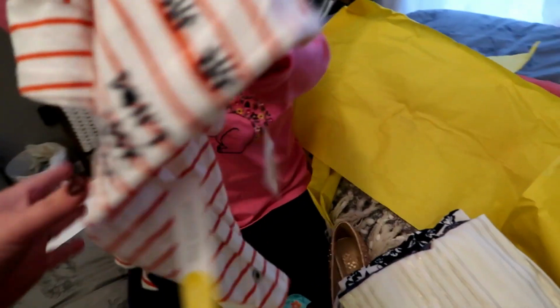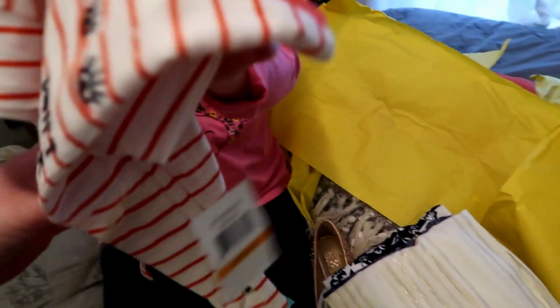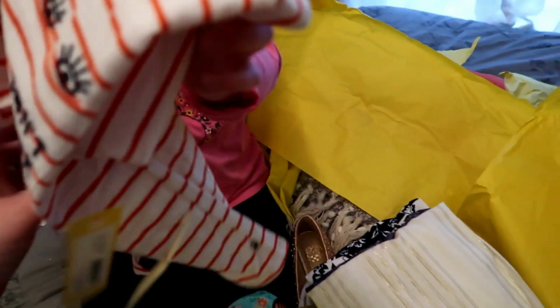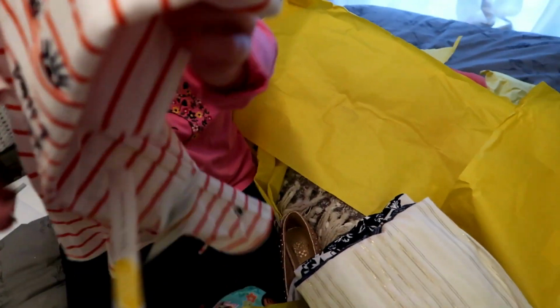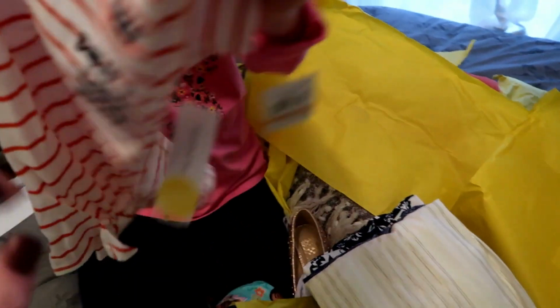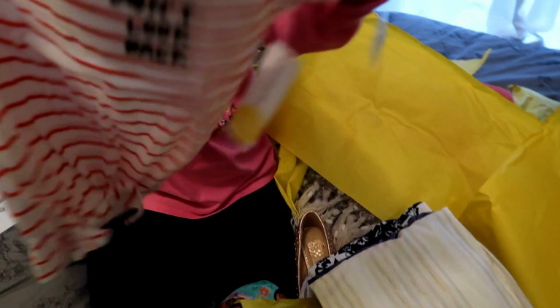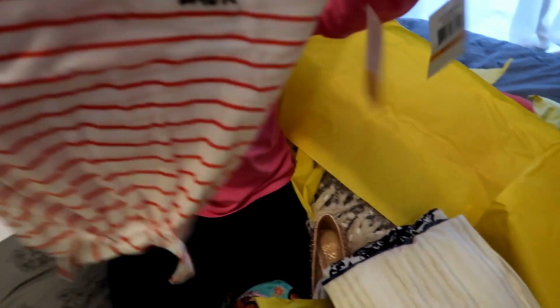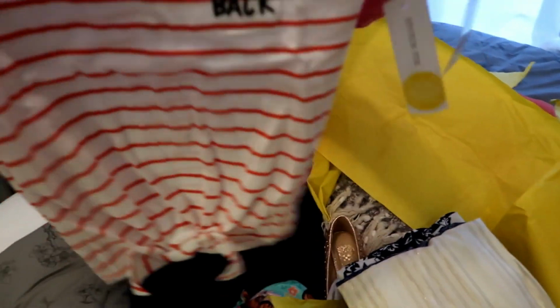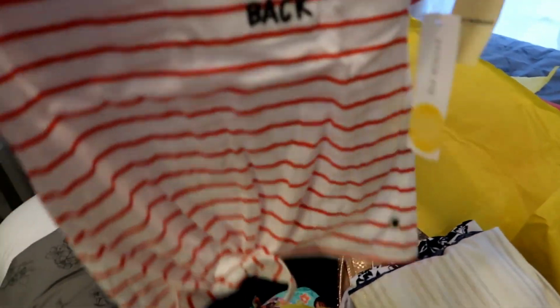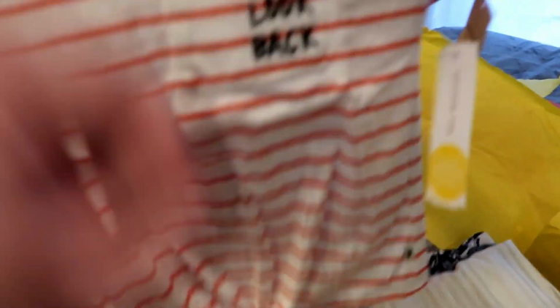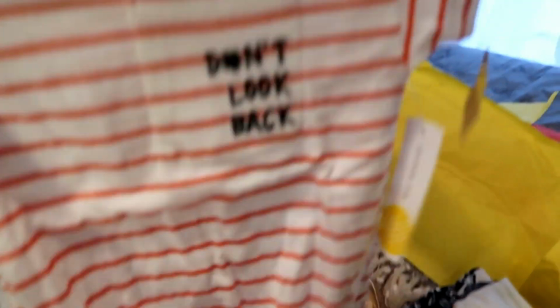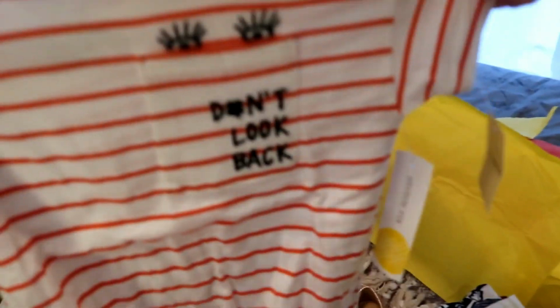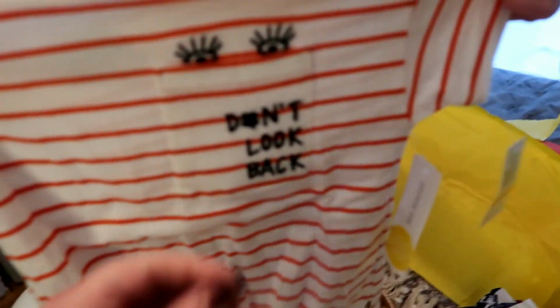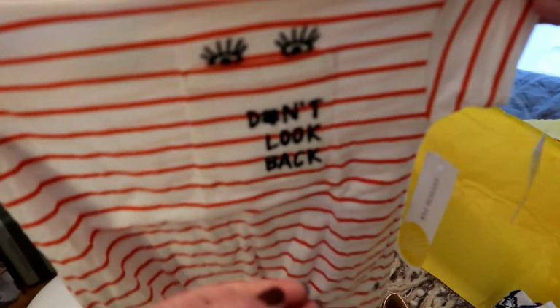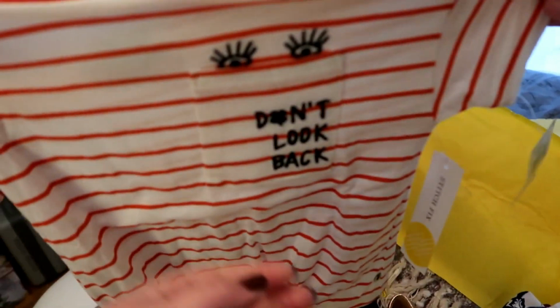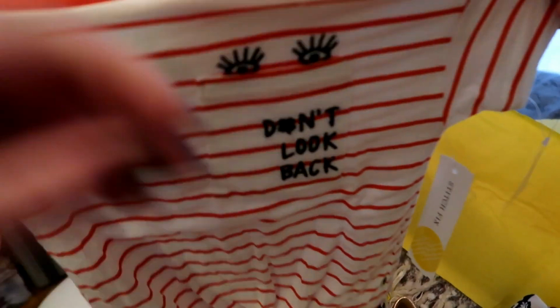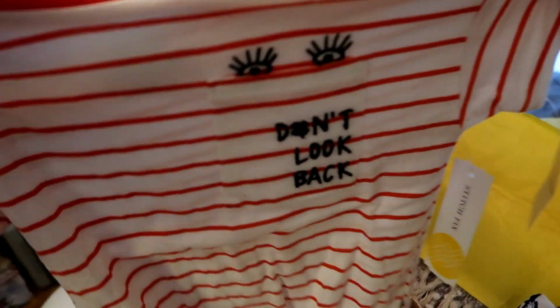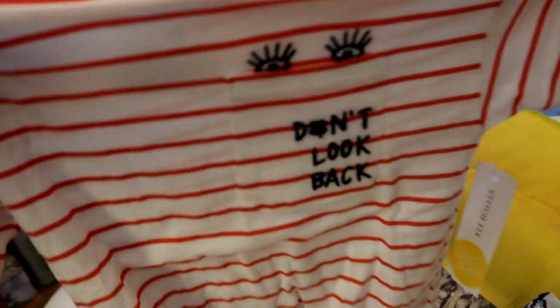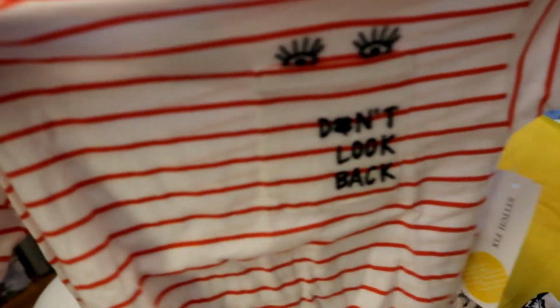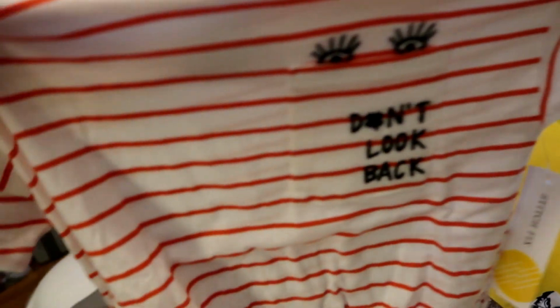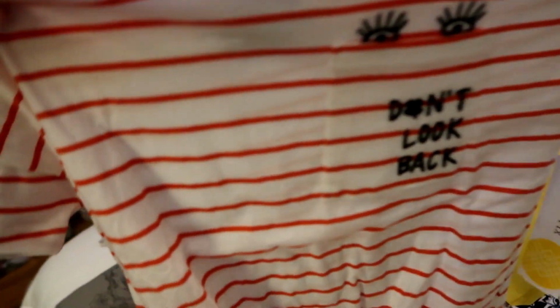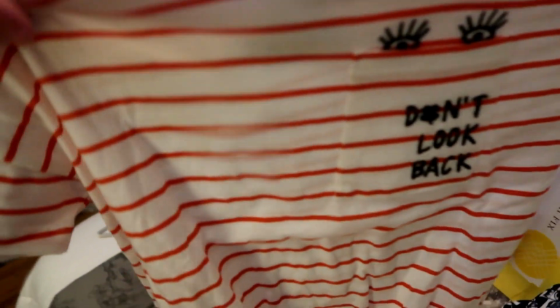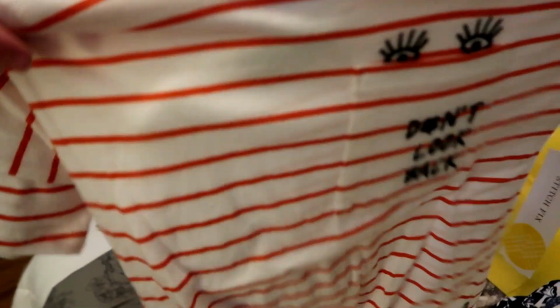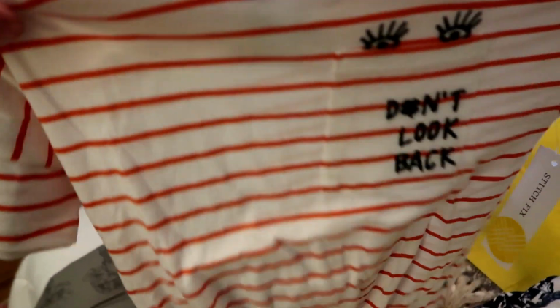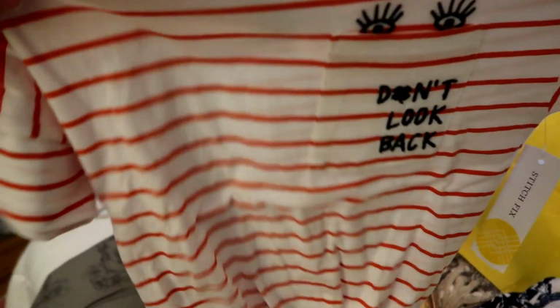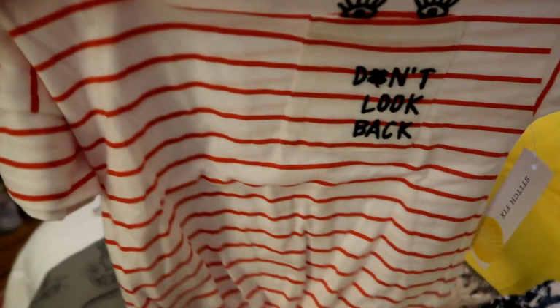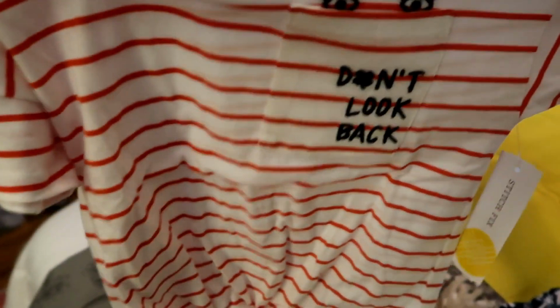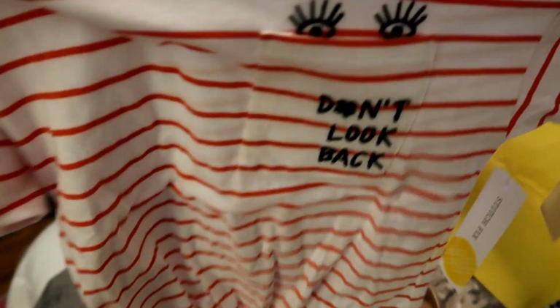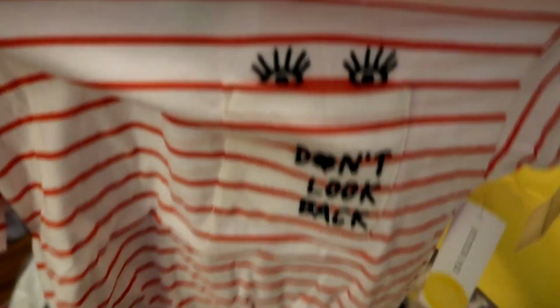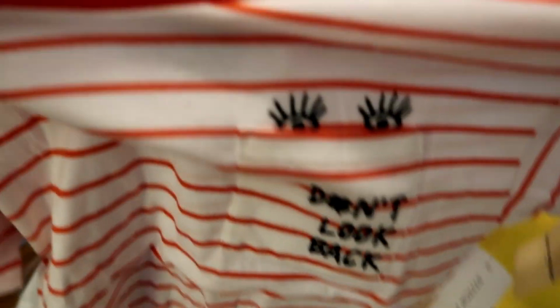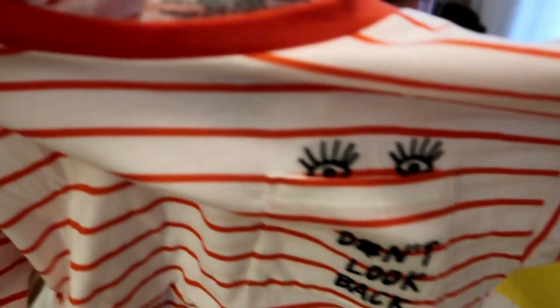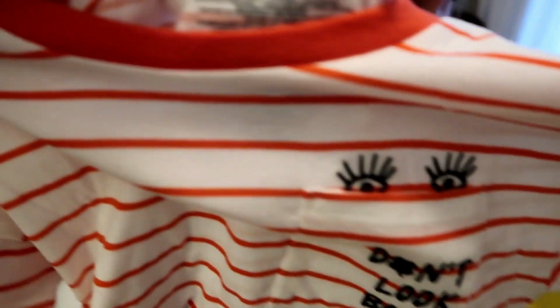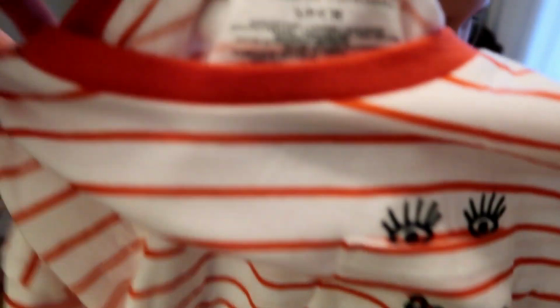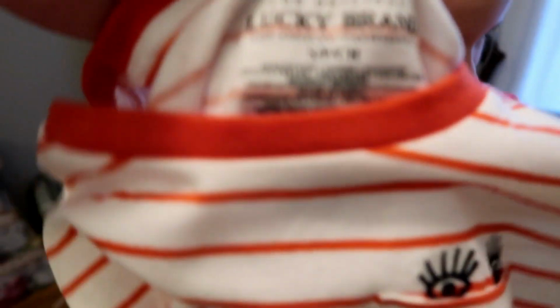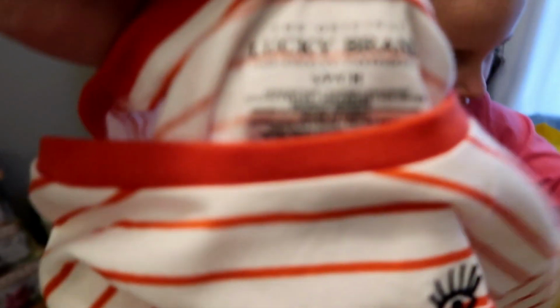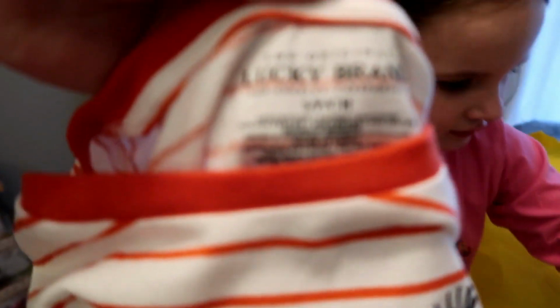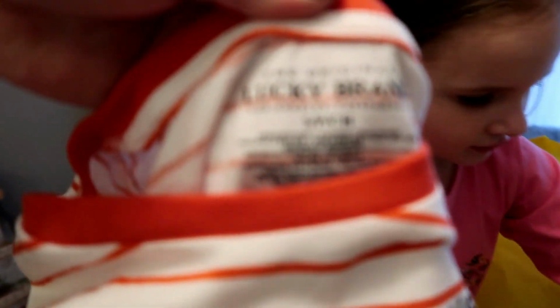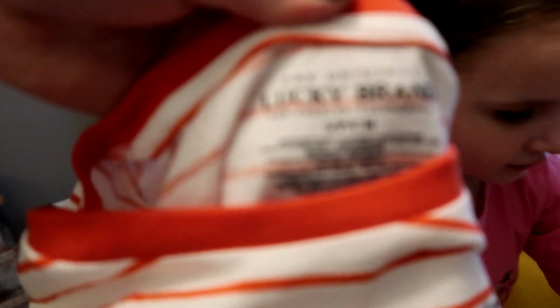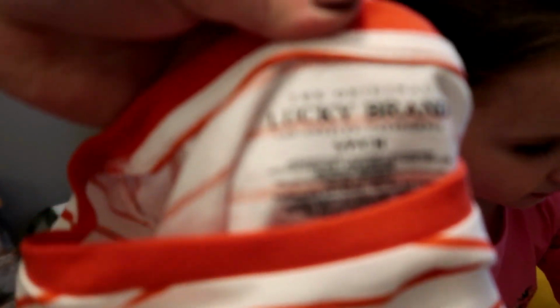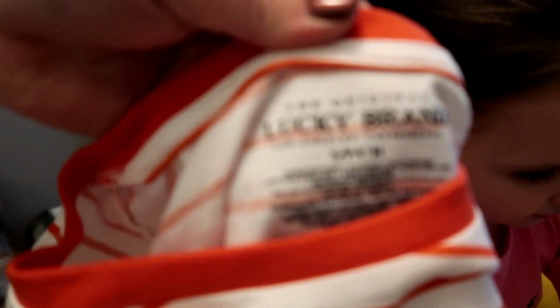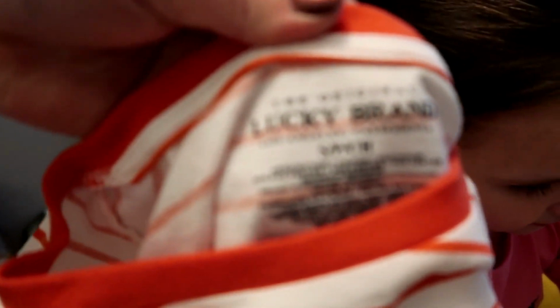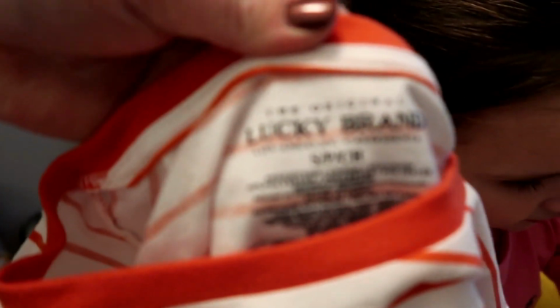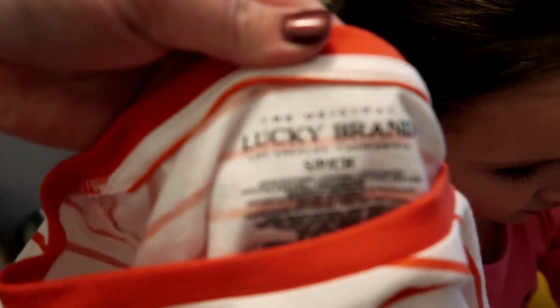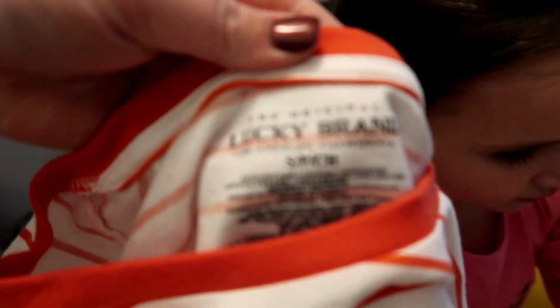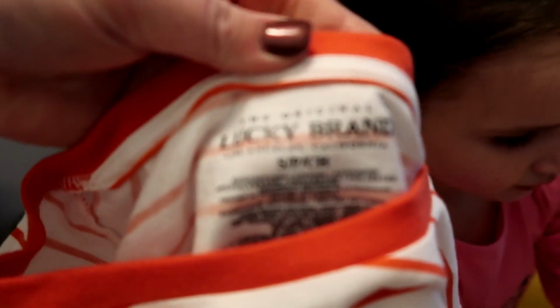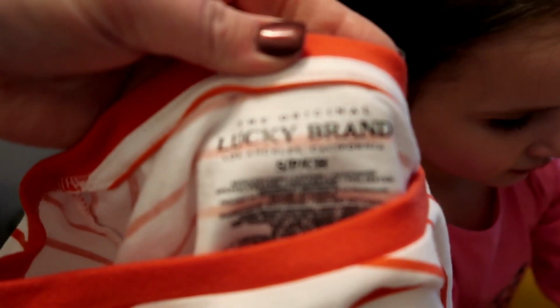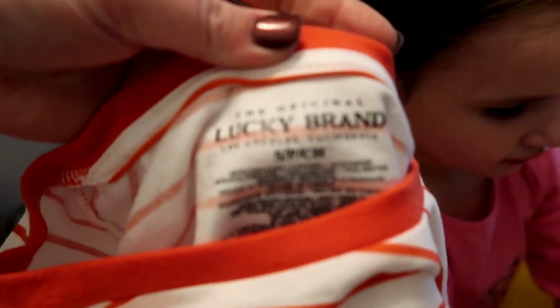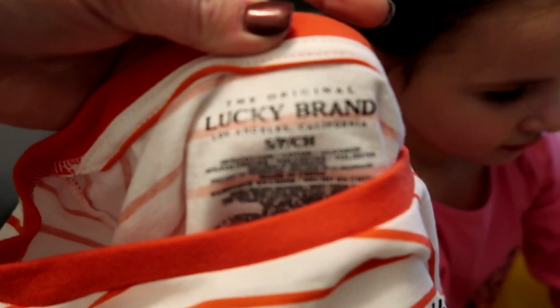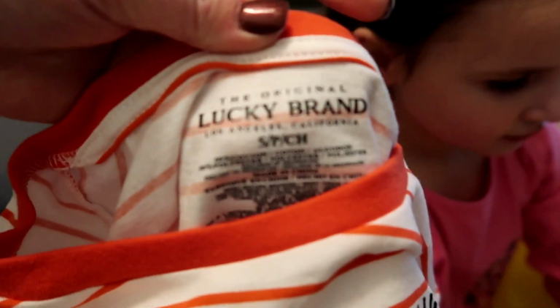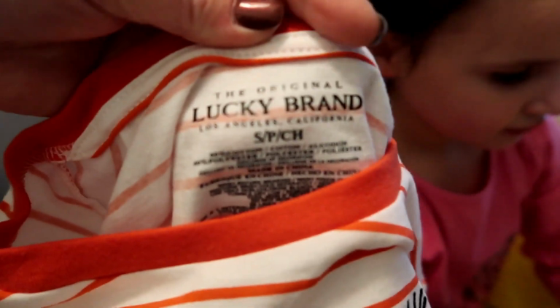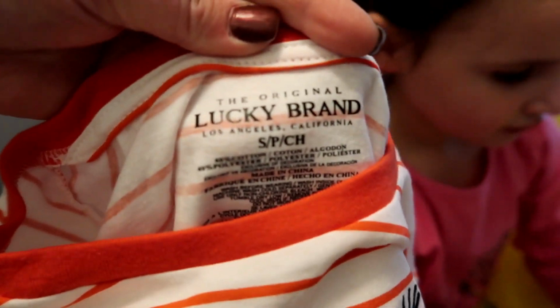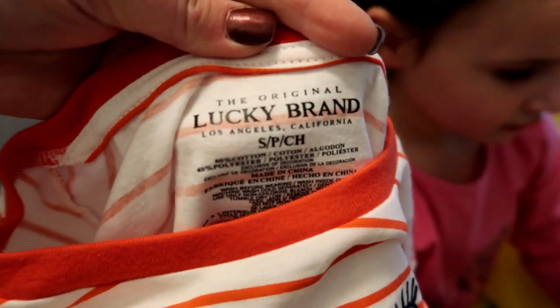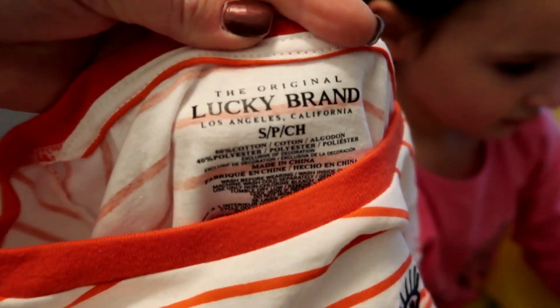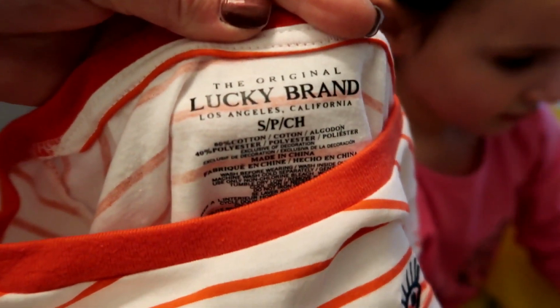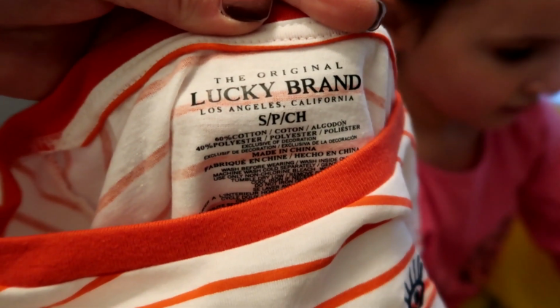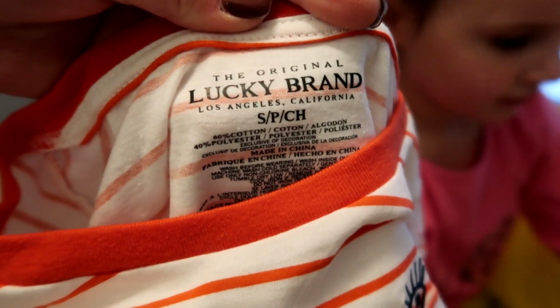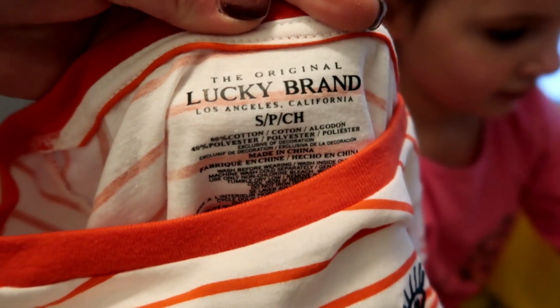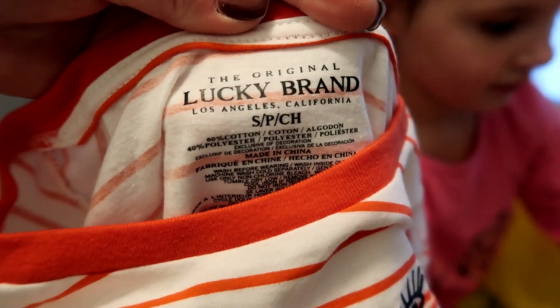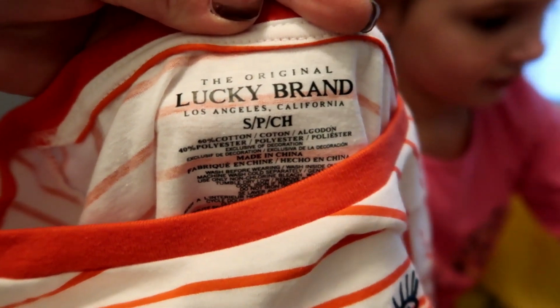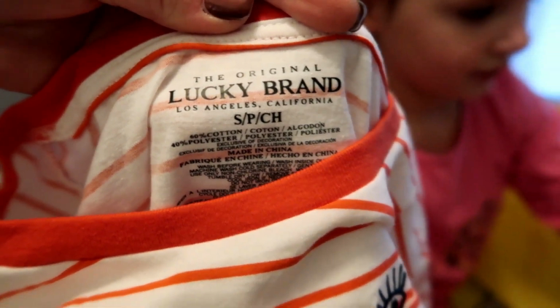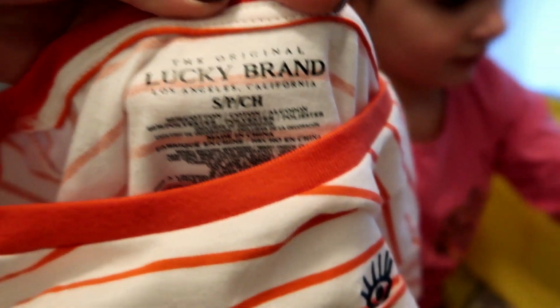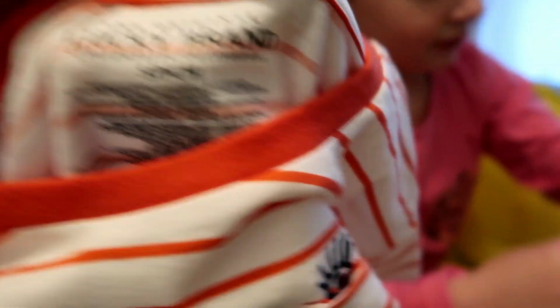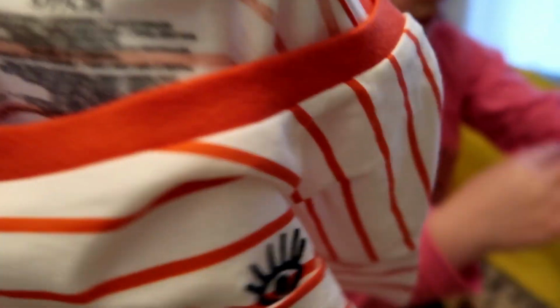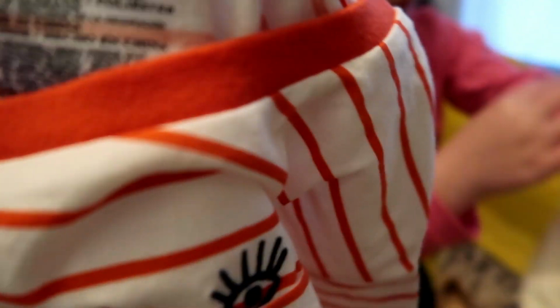Cute. It says 'Don't Look Back,' and it is by Lucky. Very cool.